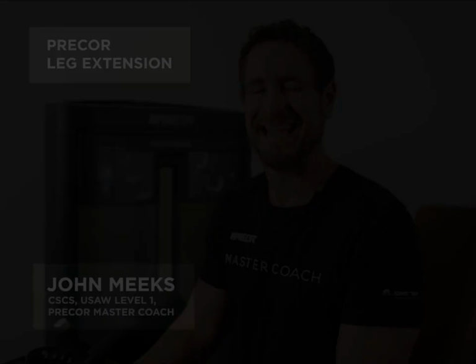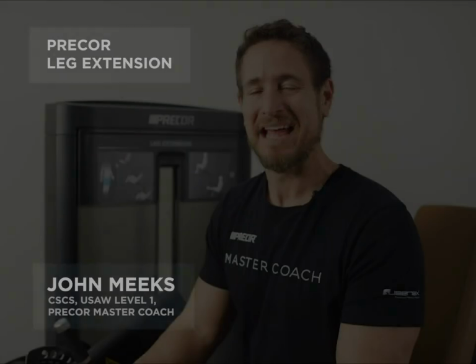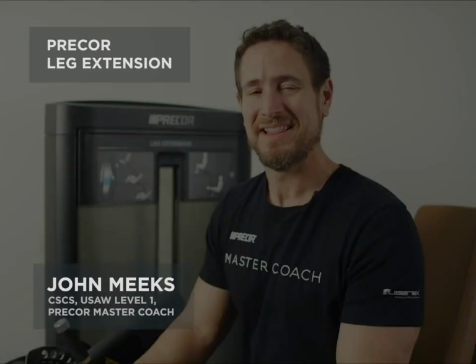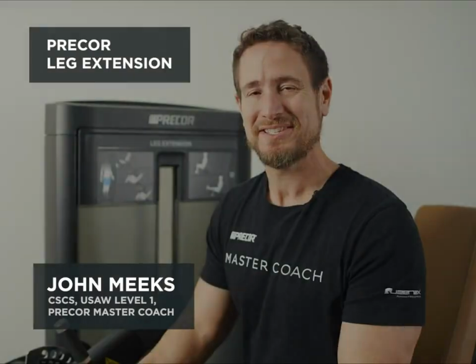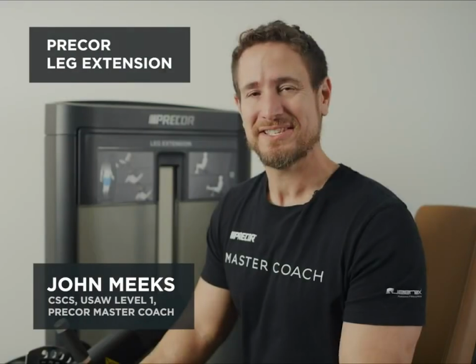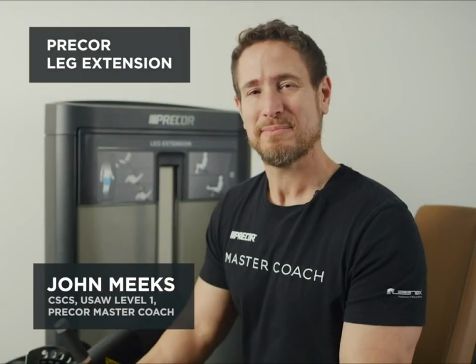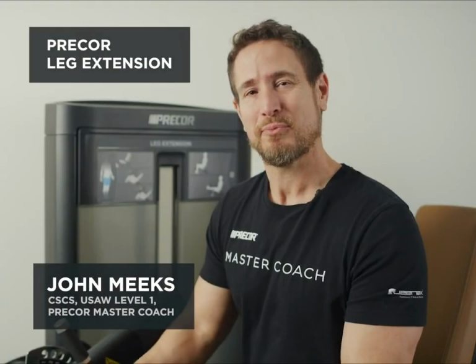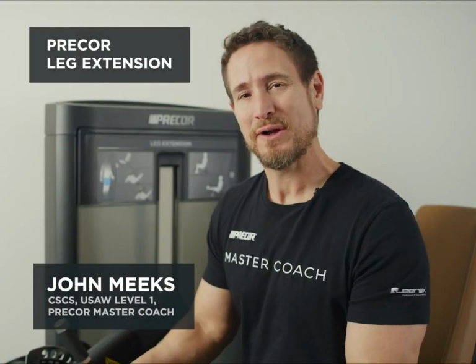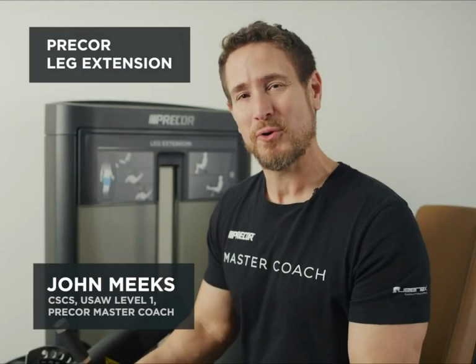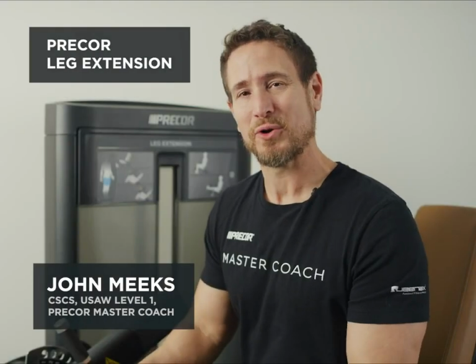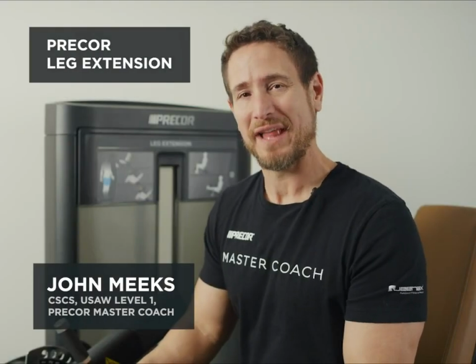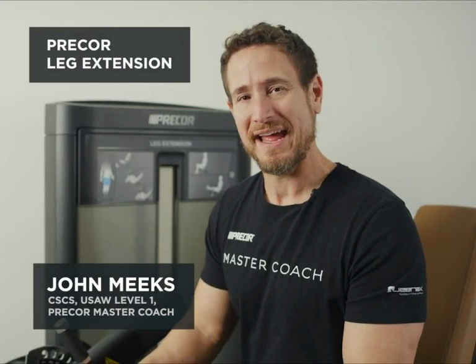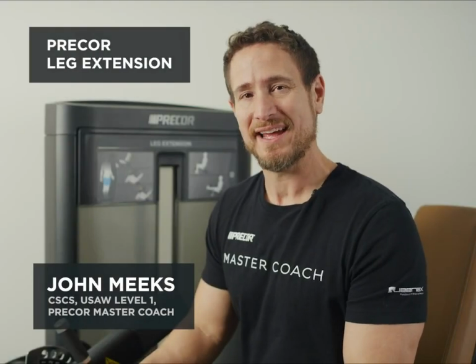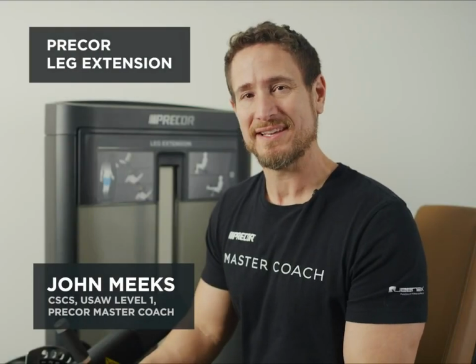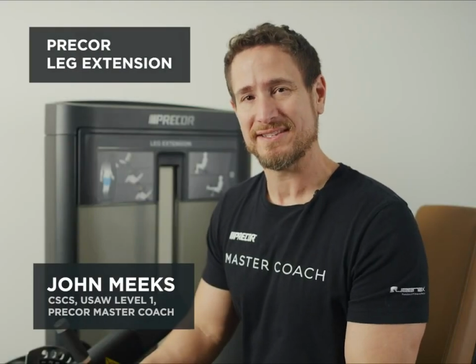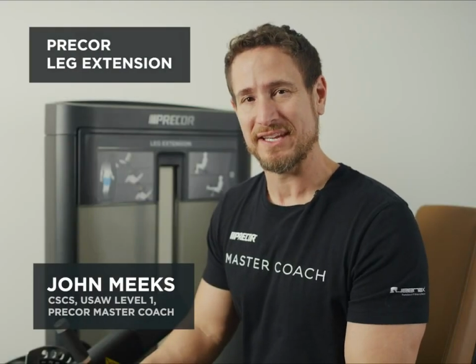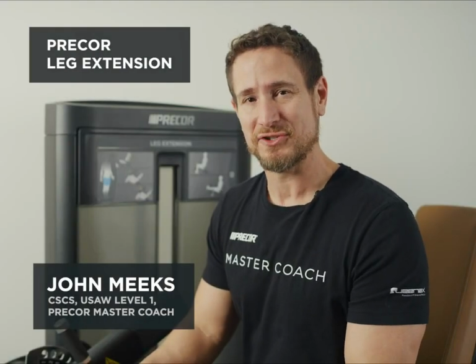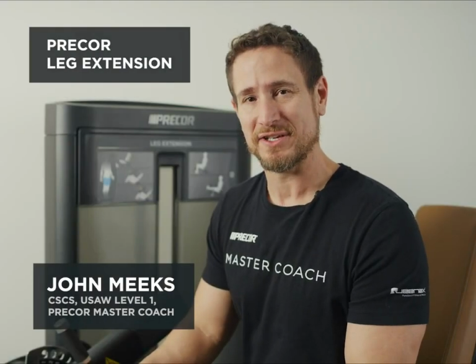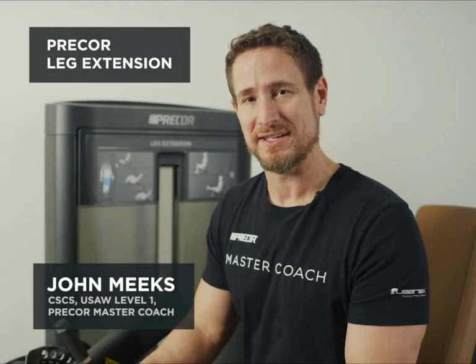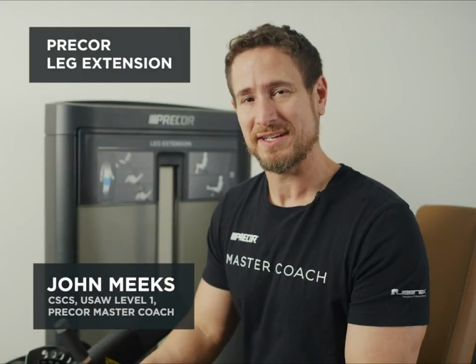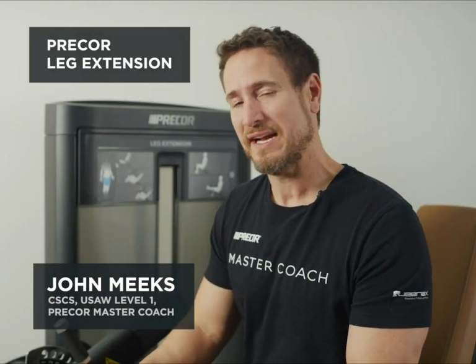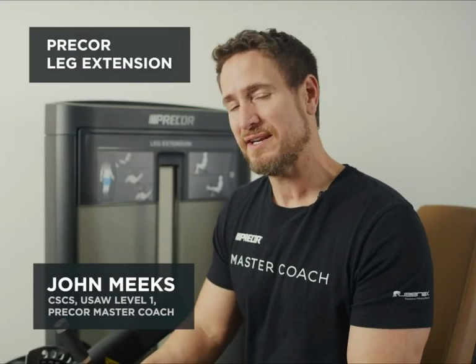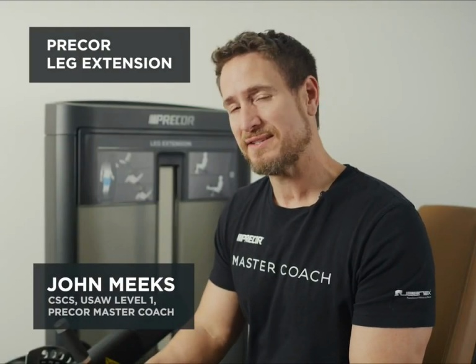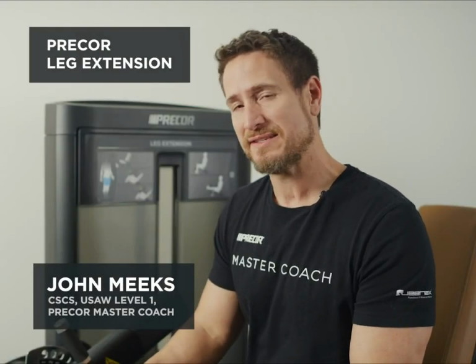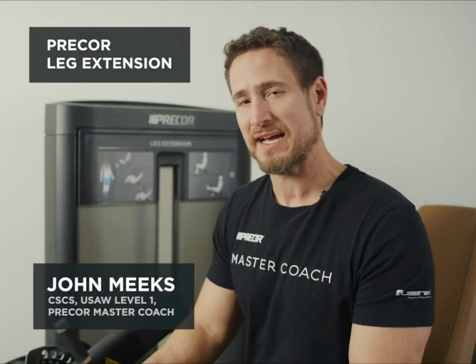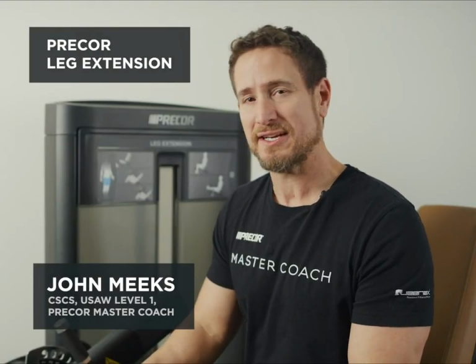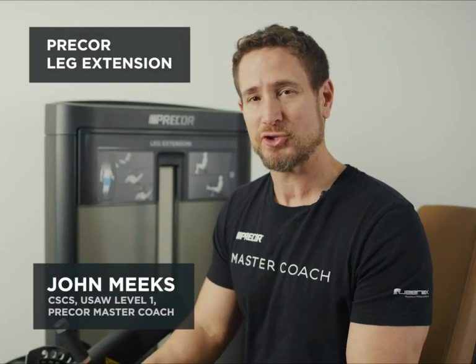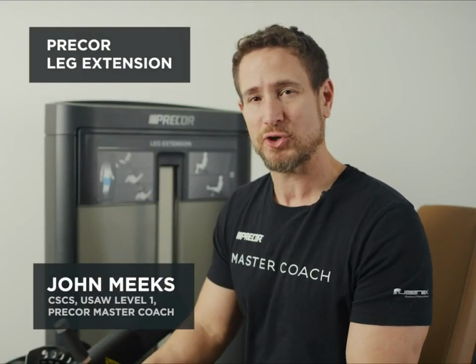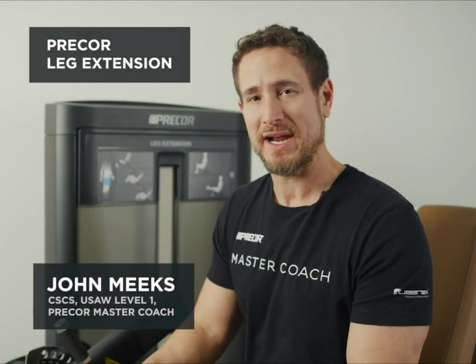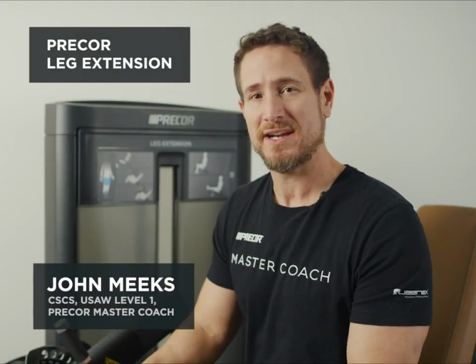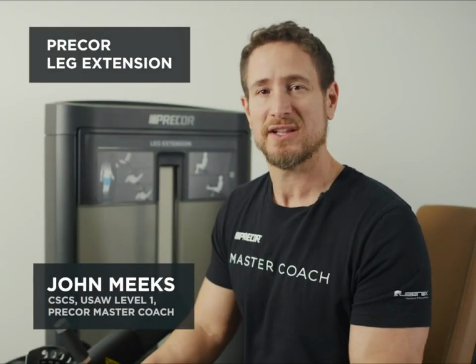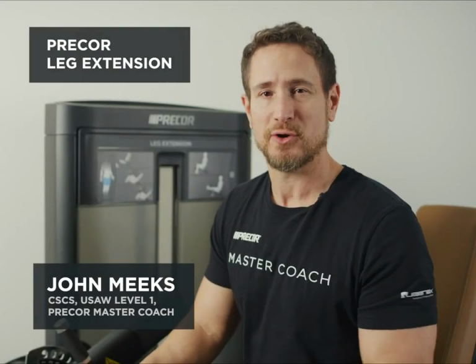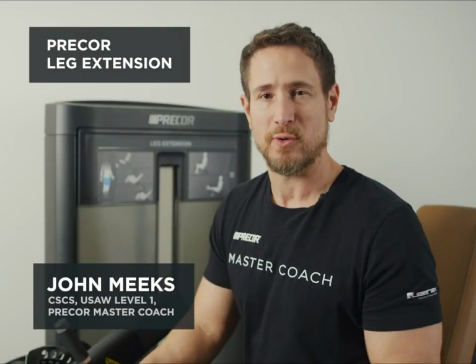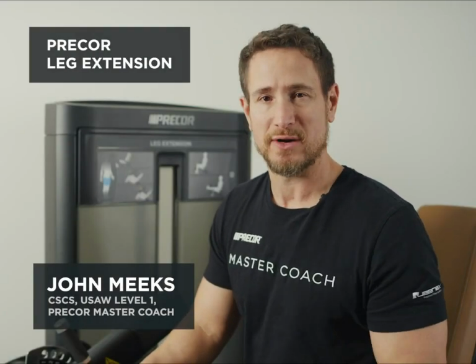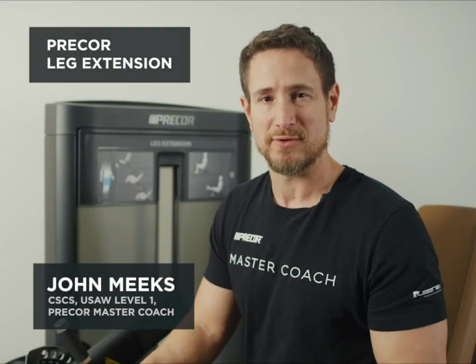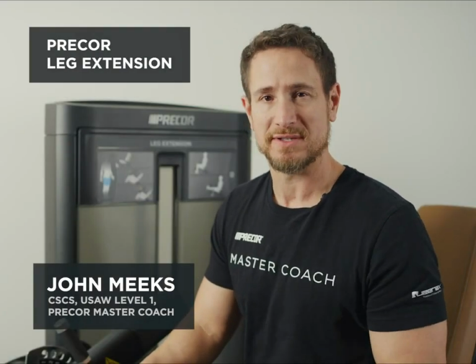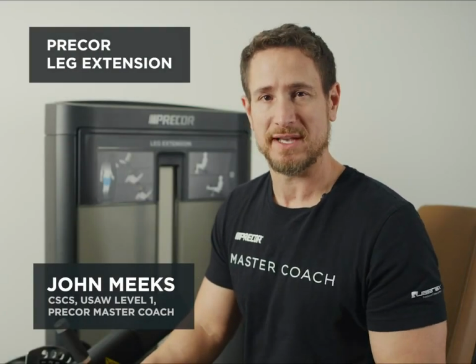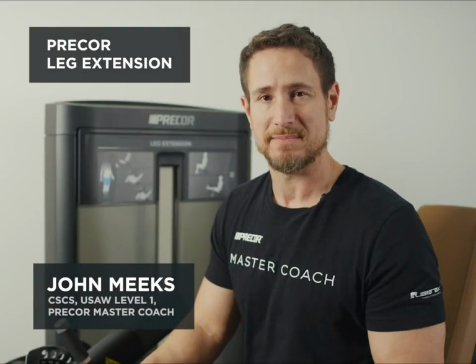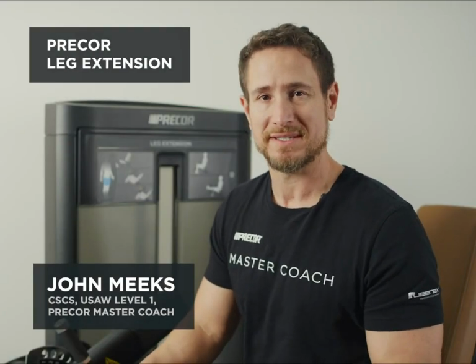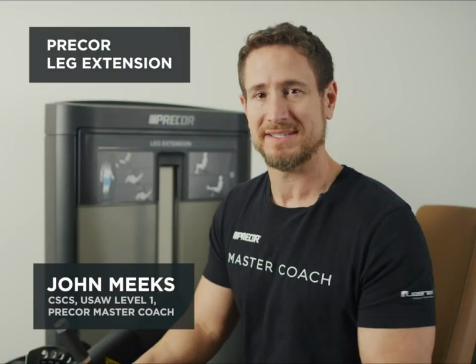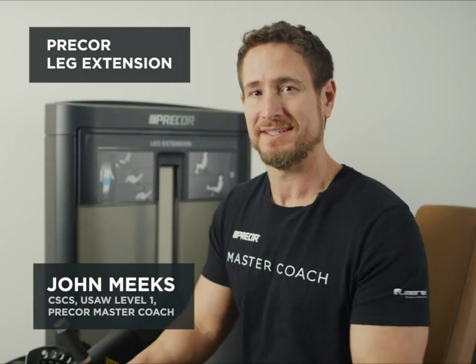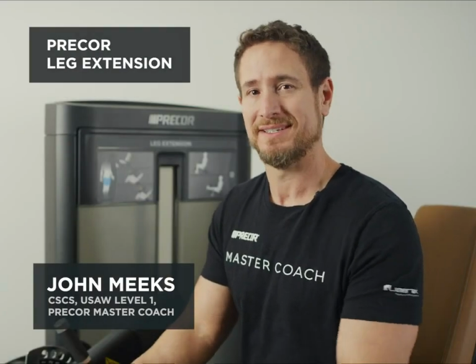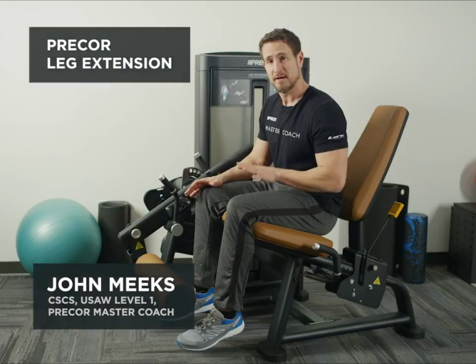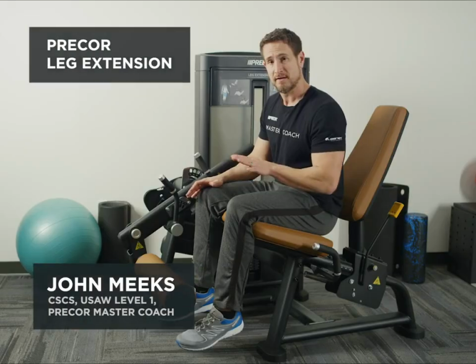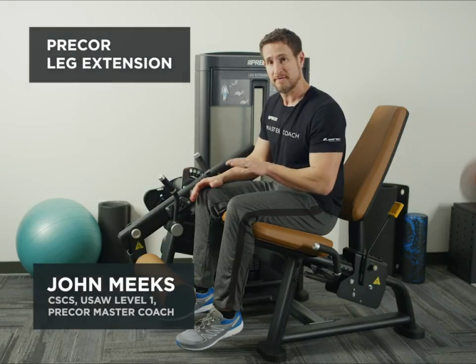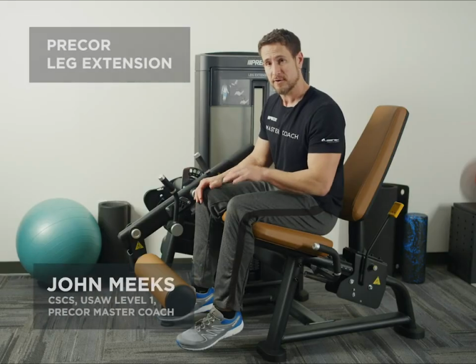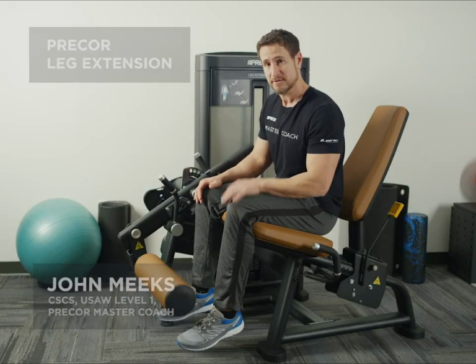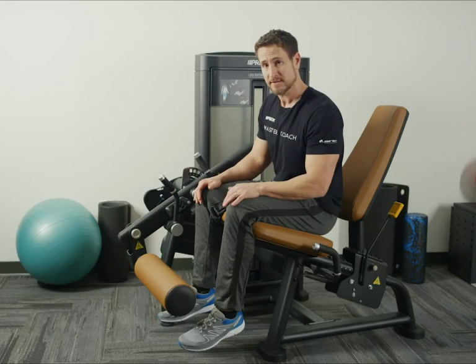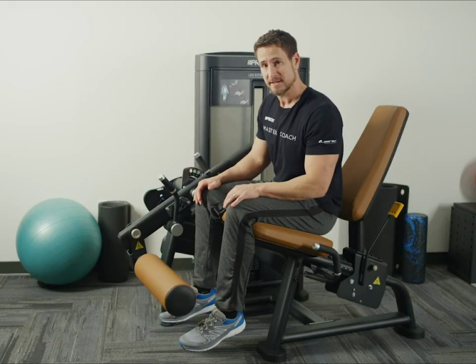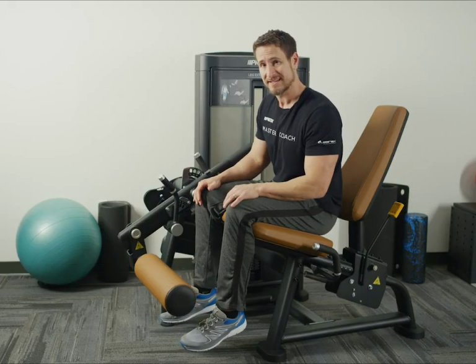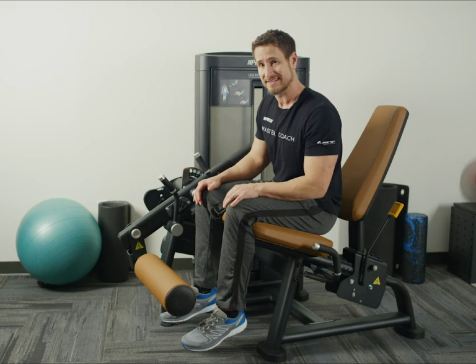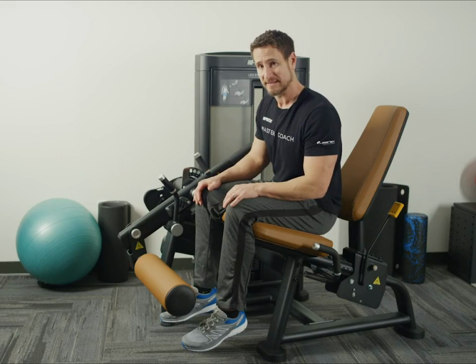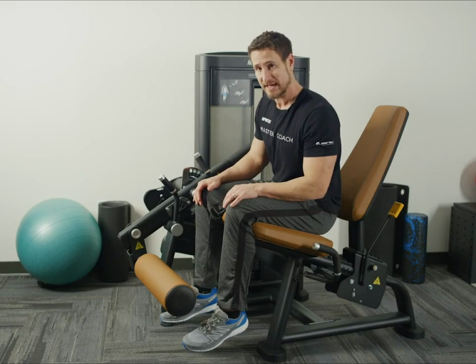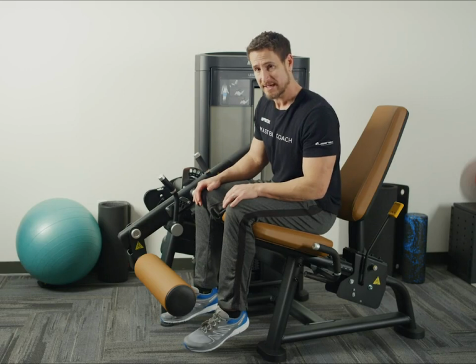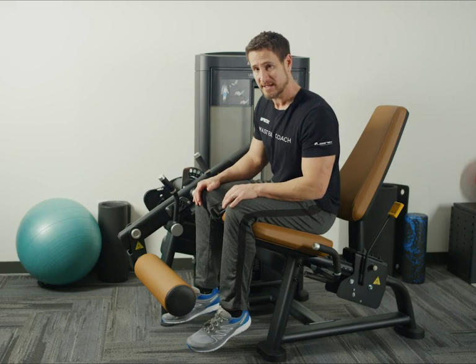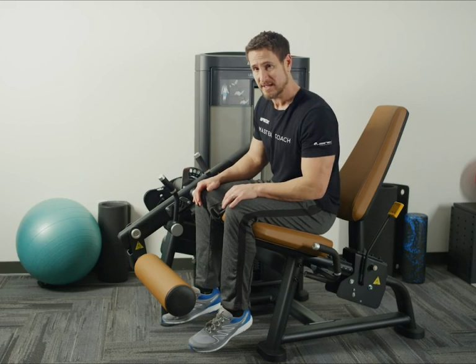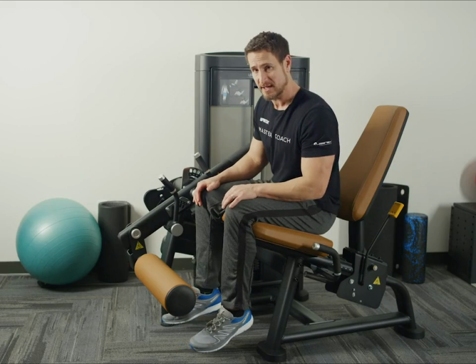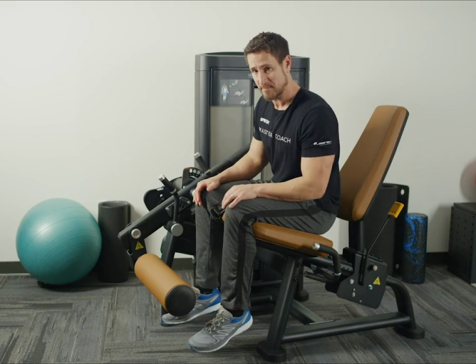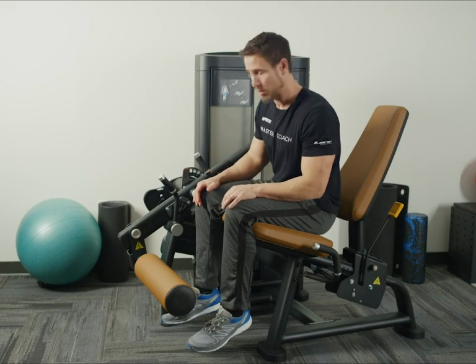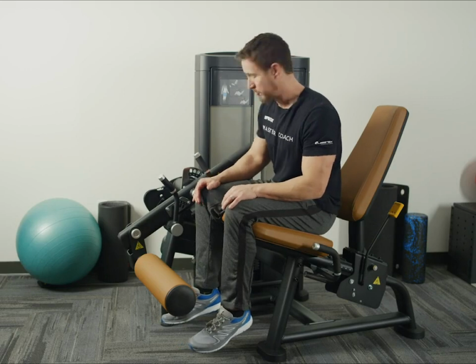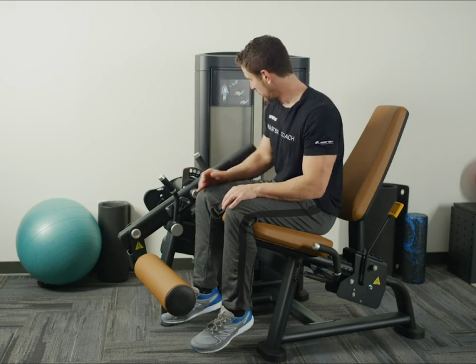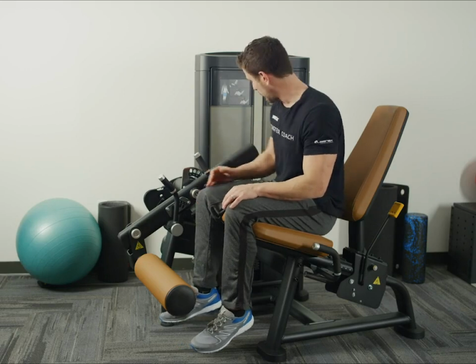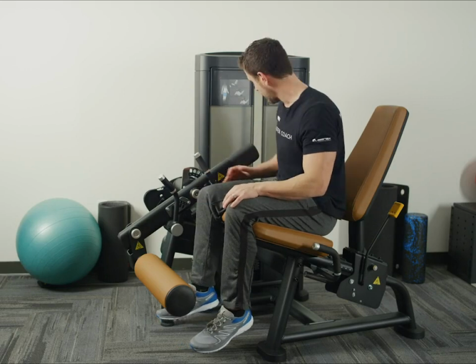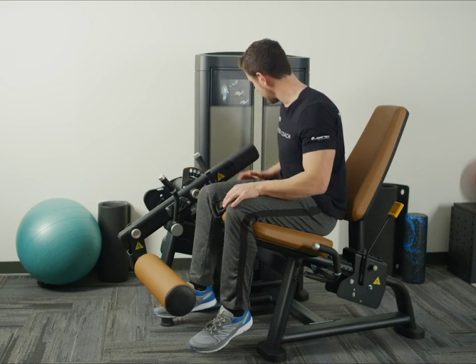This is the pre-court leg extension. It is designed to train the quadriceps. First, select an appropriate weight.